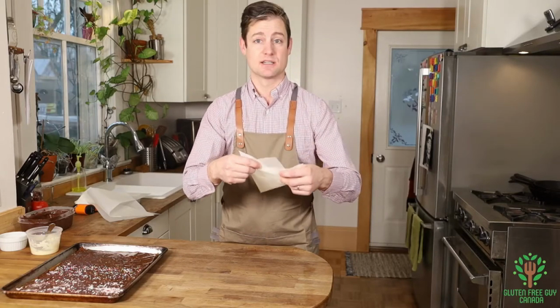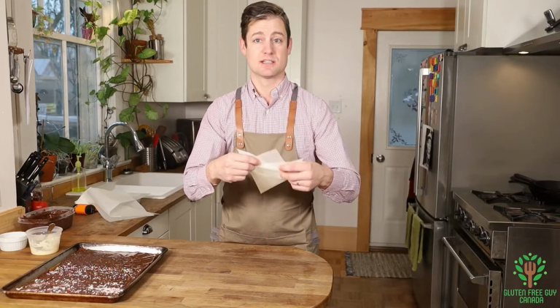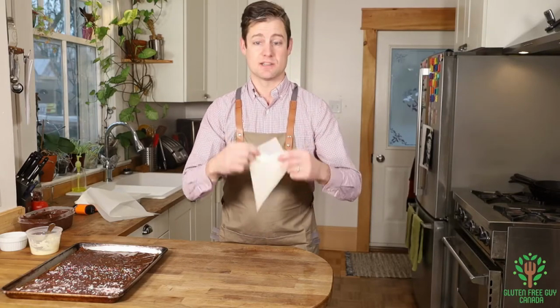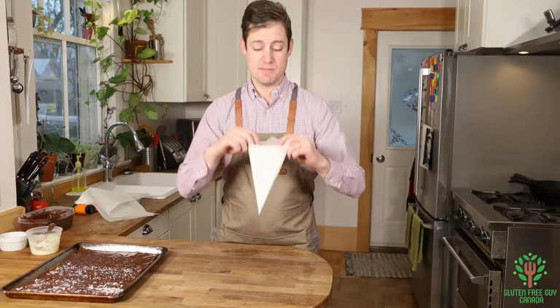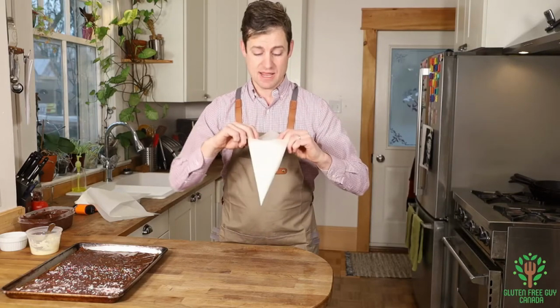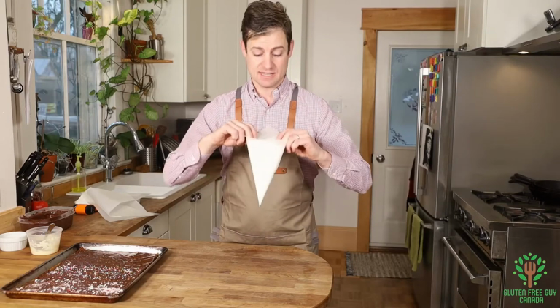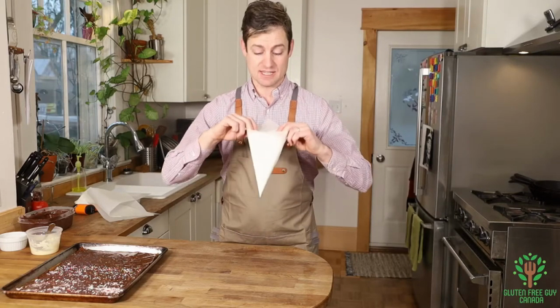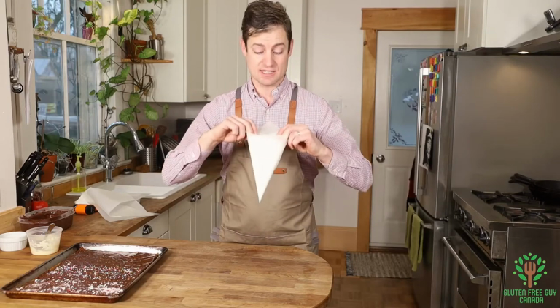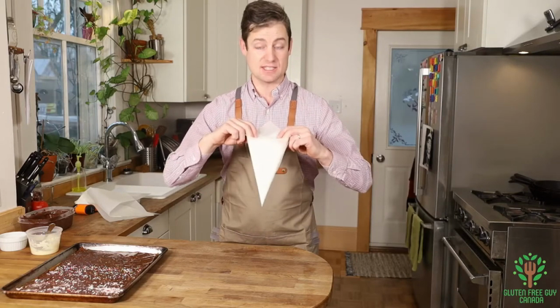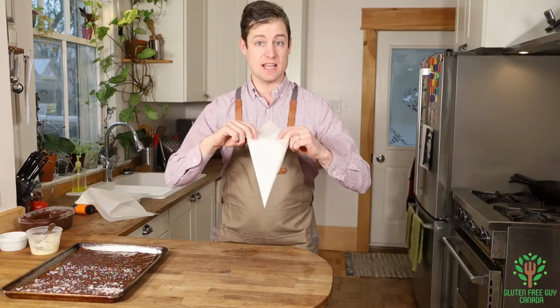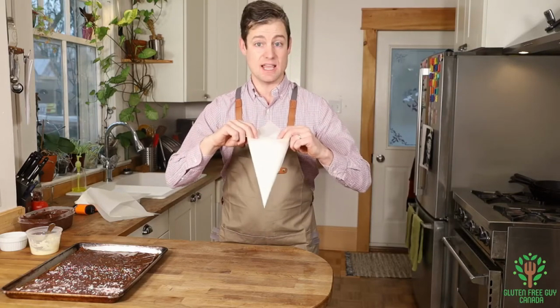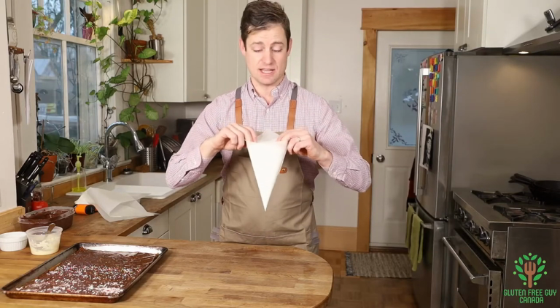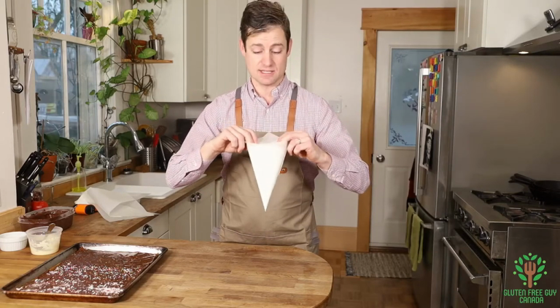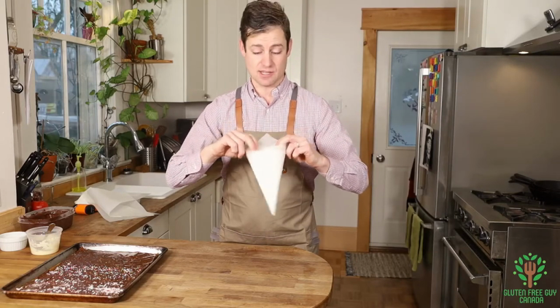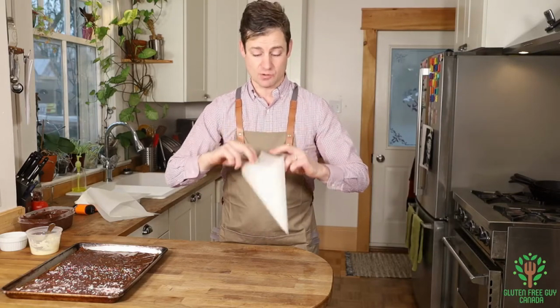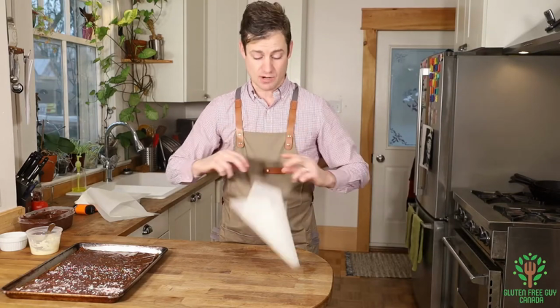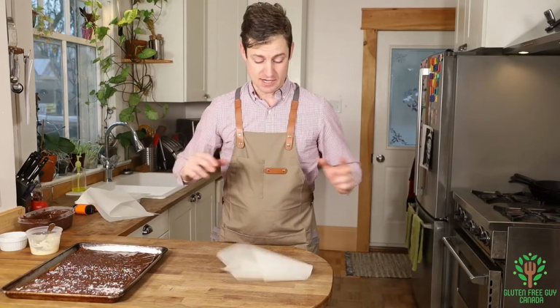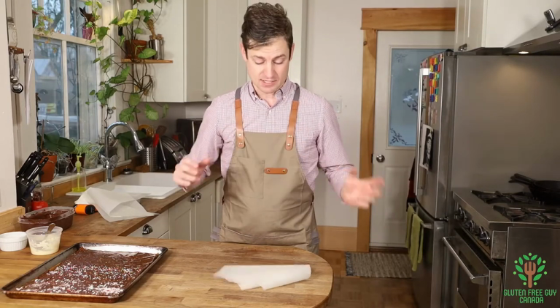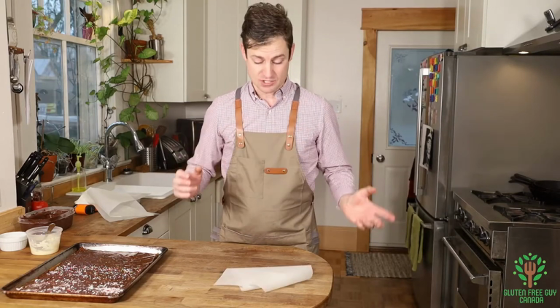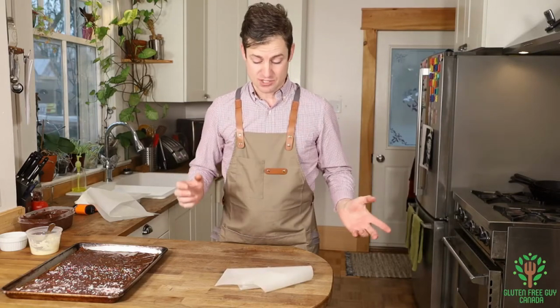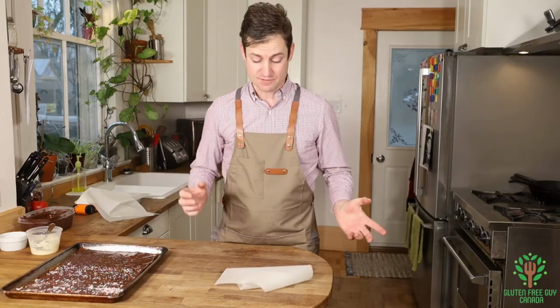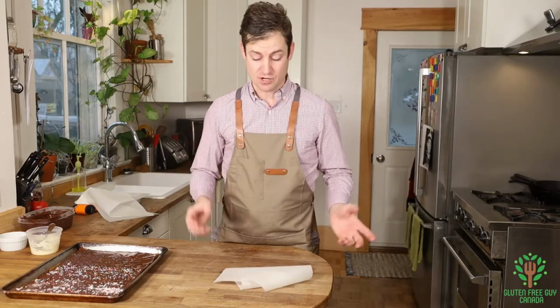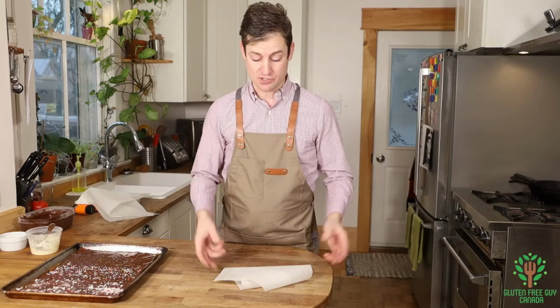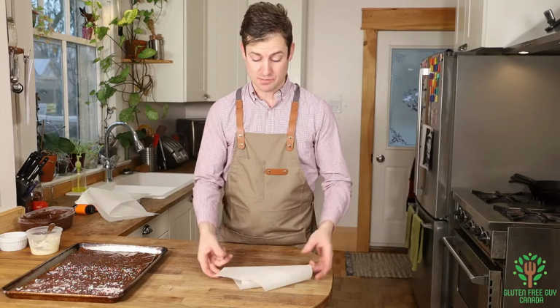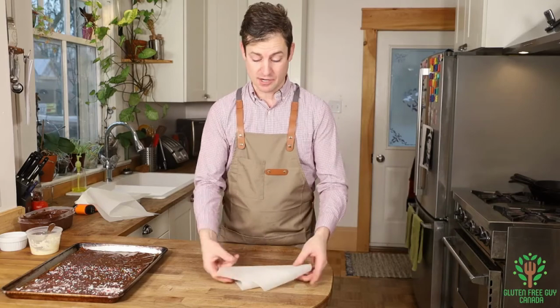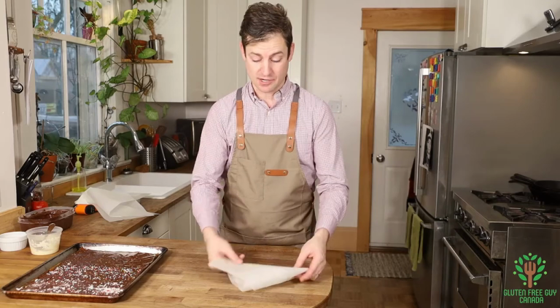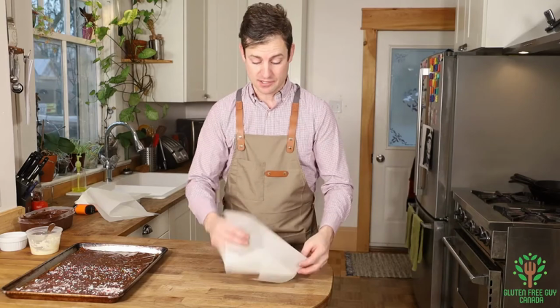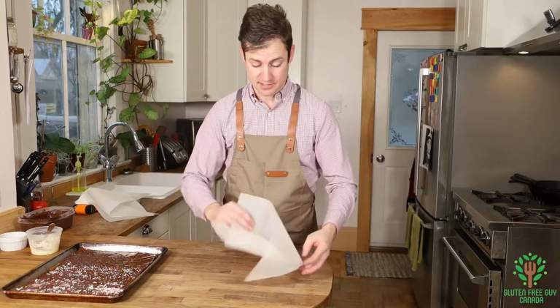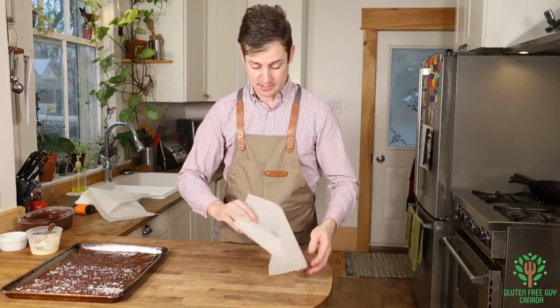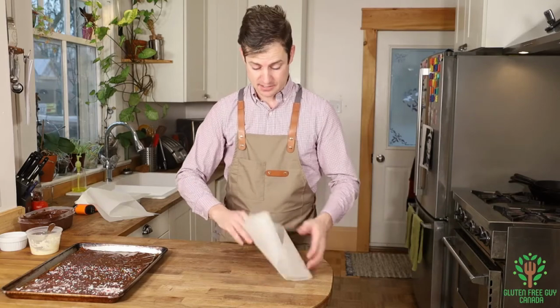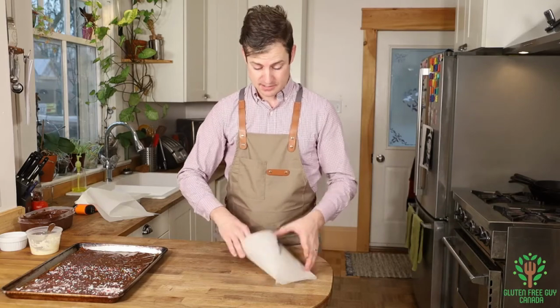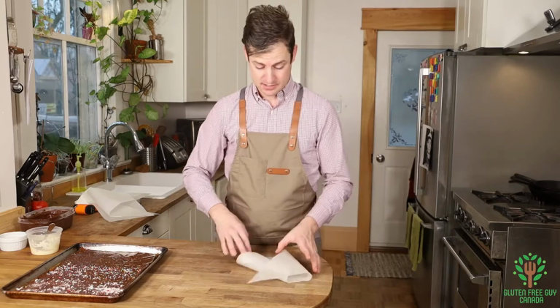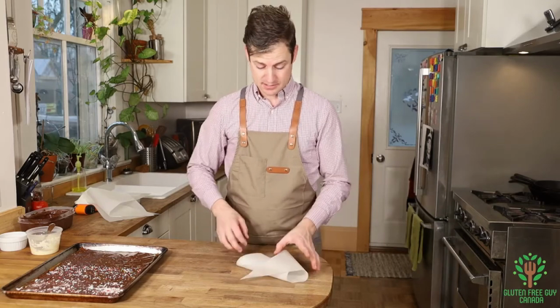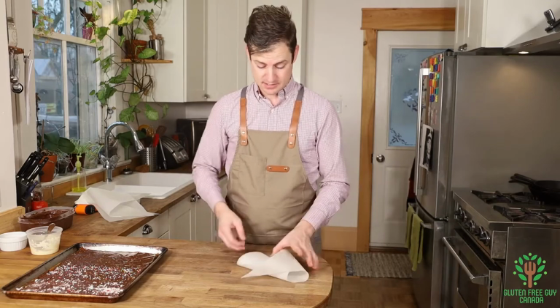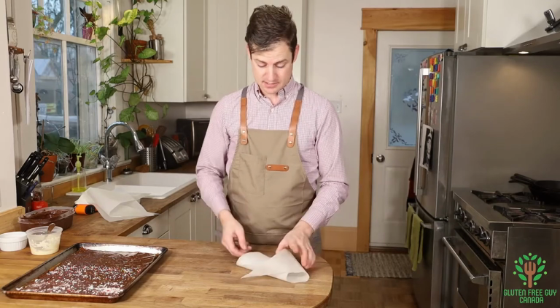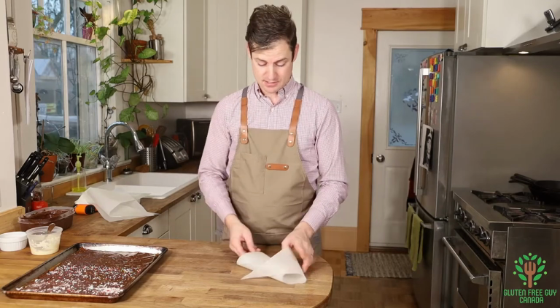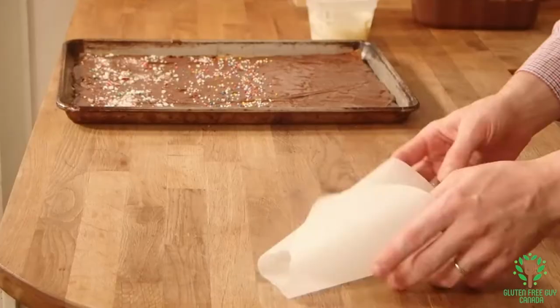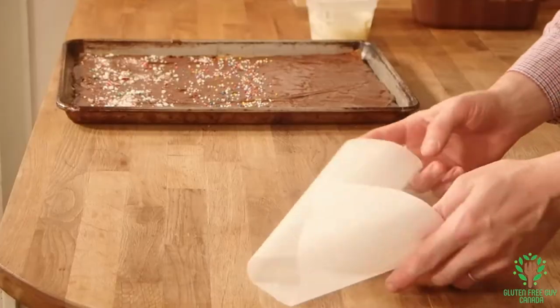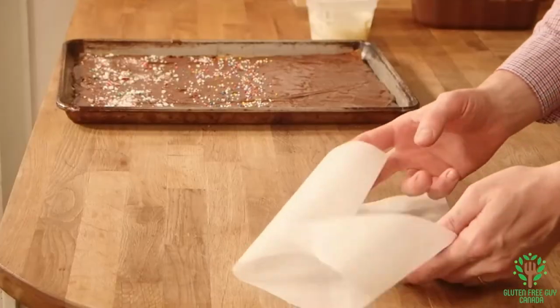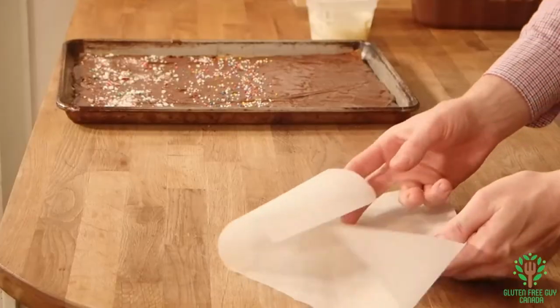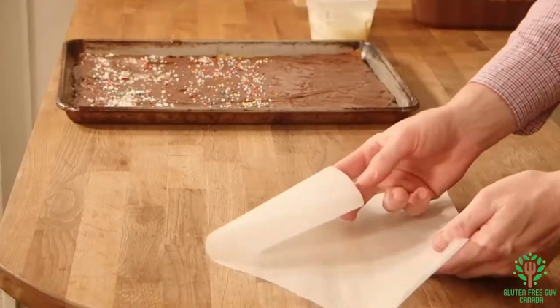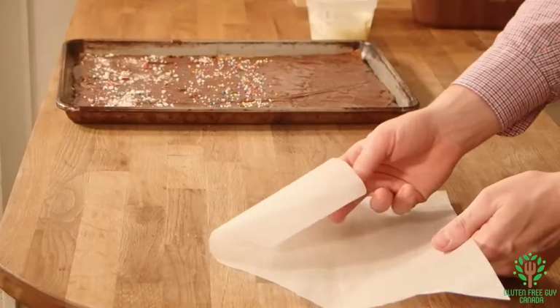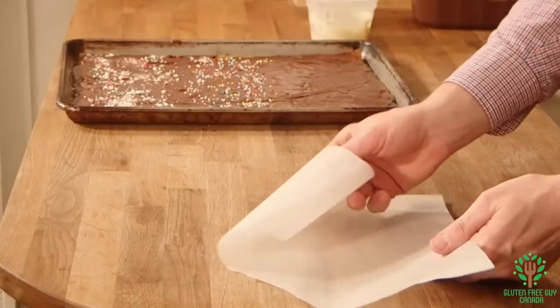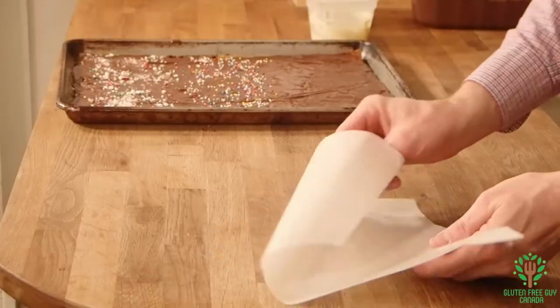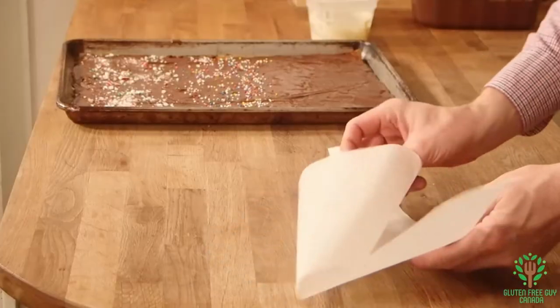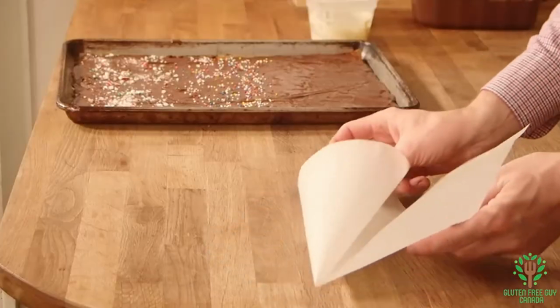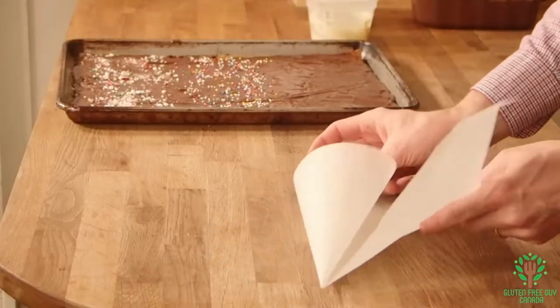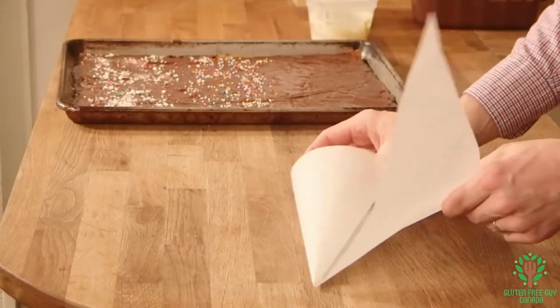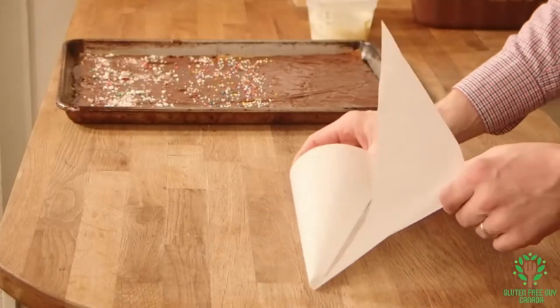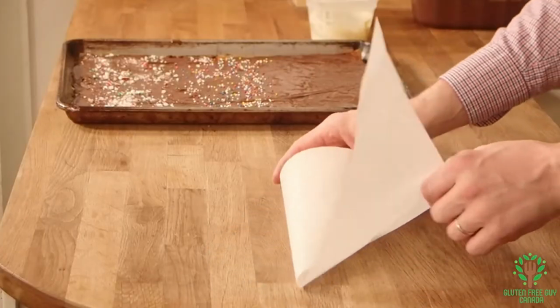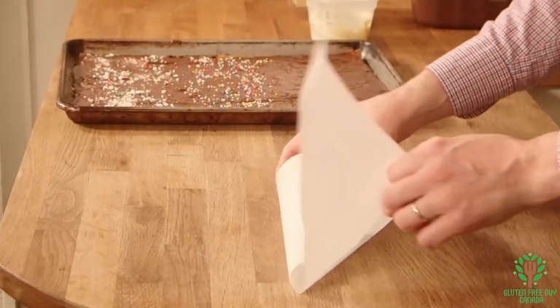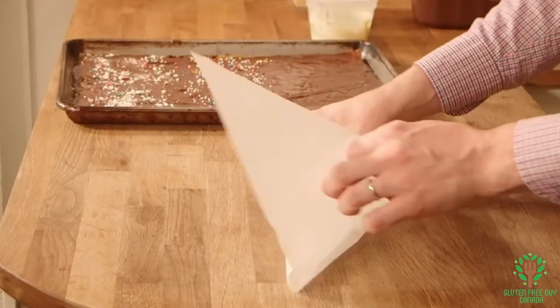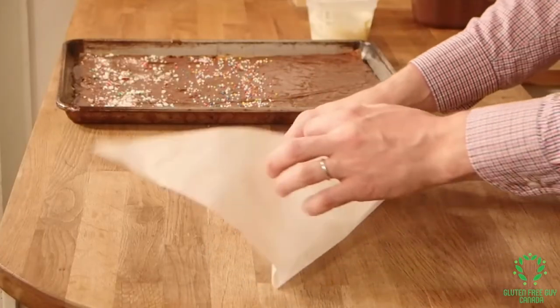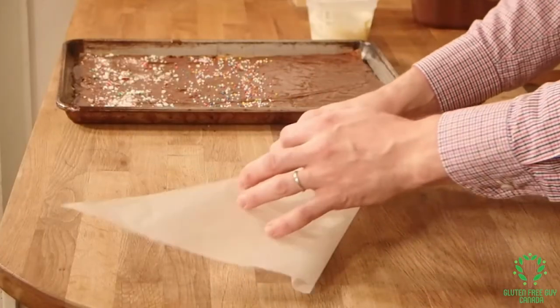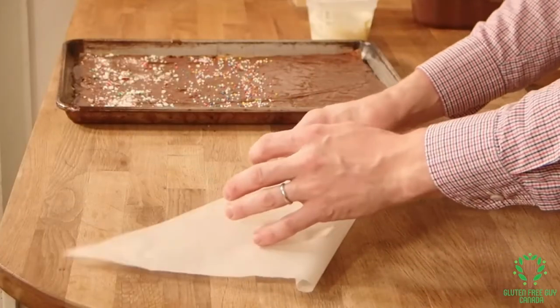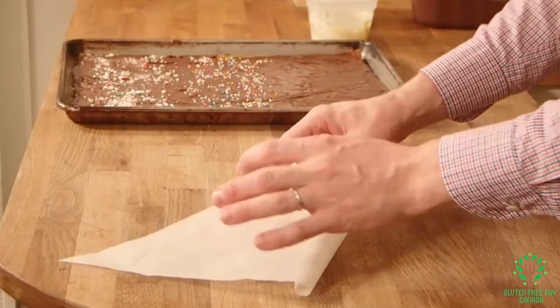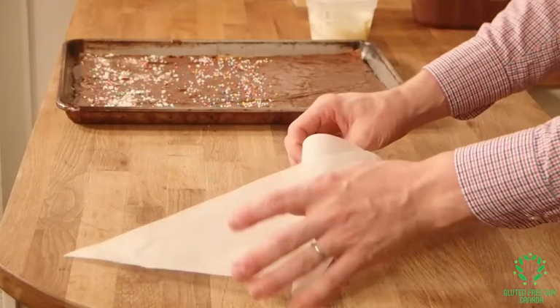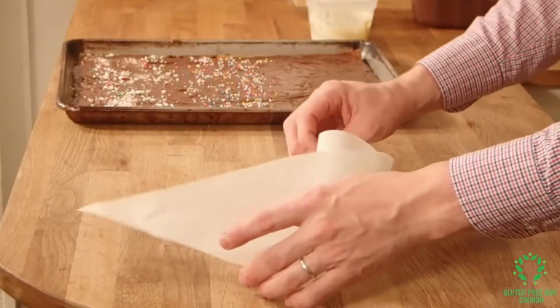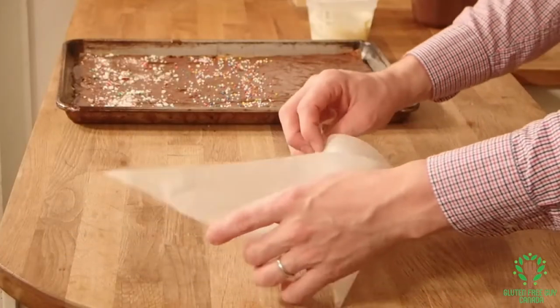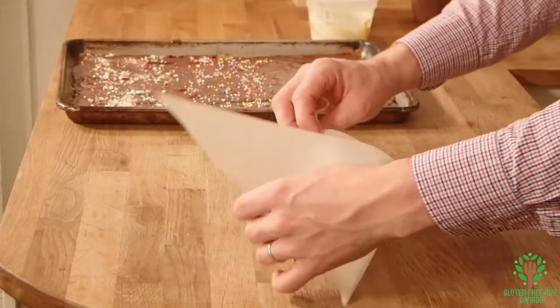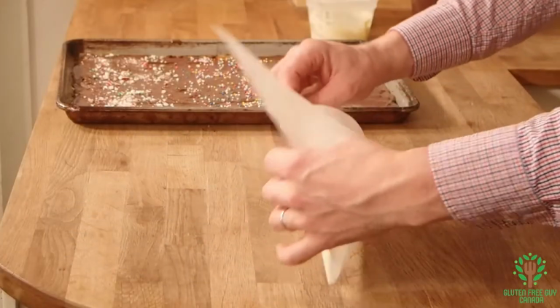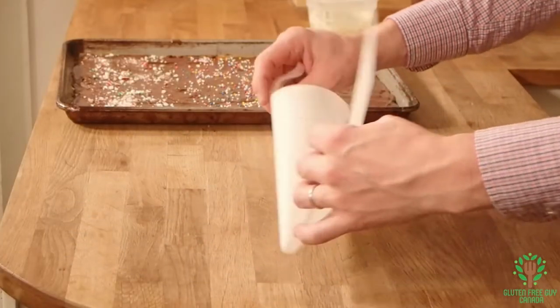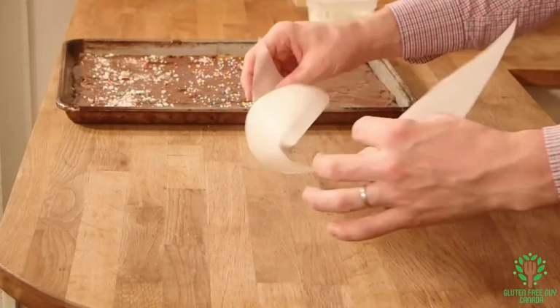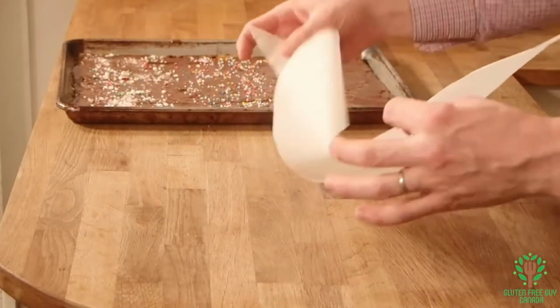To make this stay — because otherwise it just falls apart — you just fold over the top.